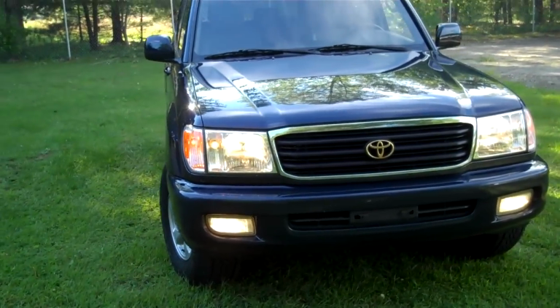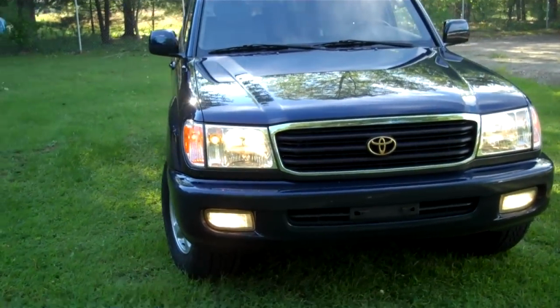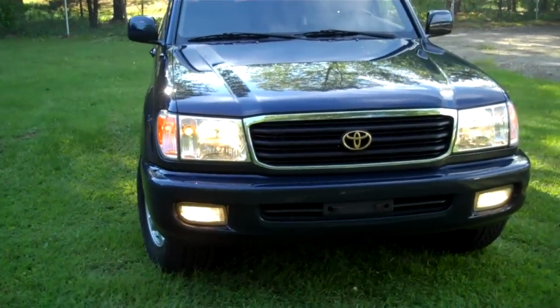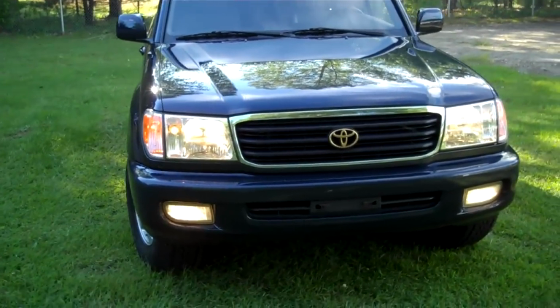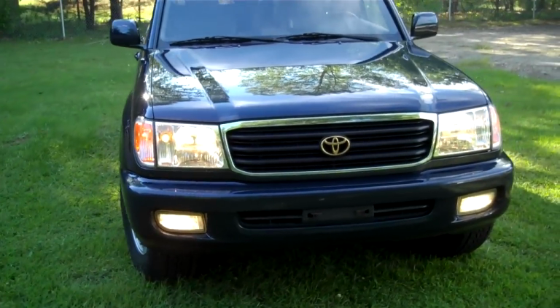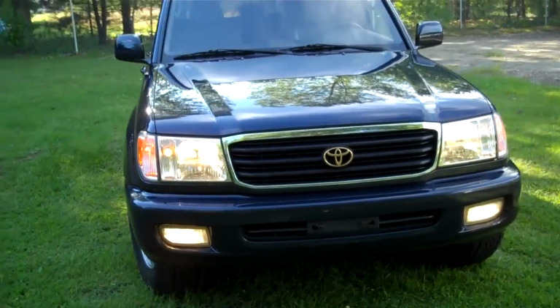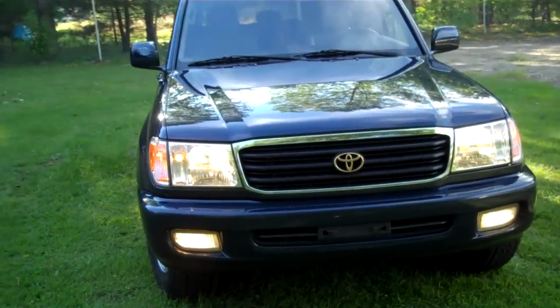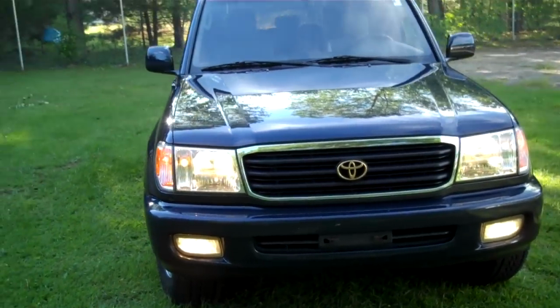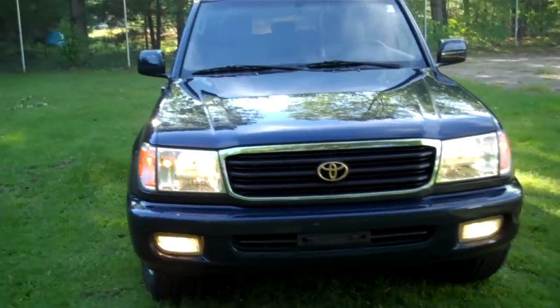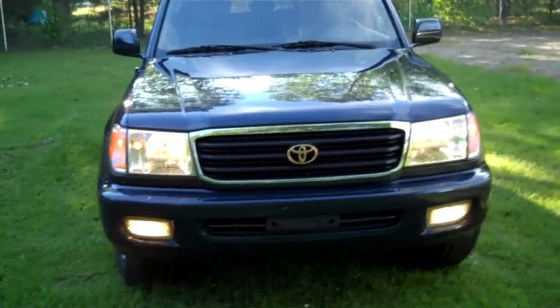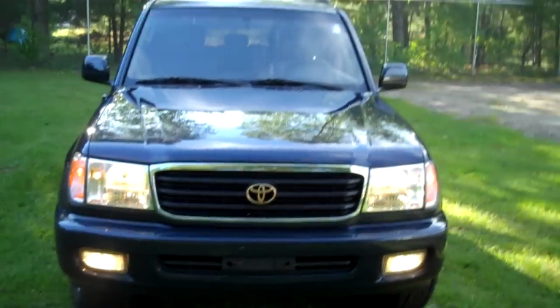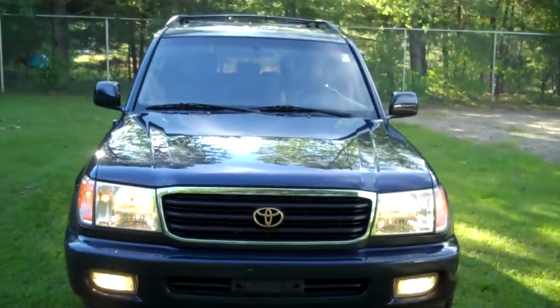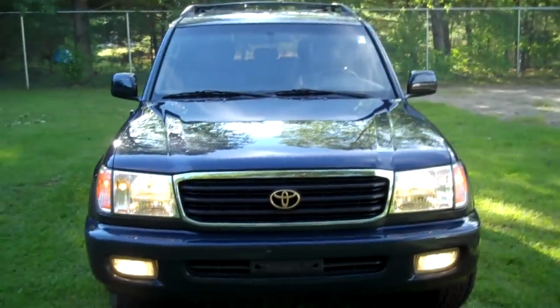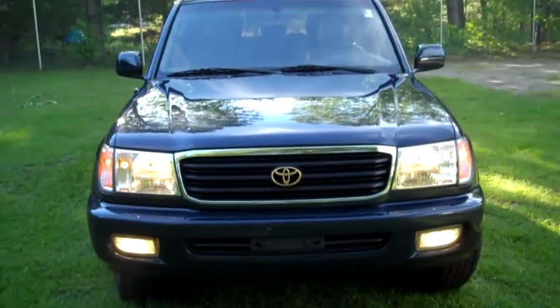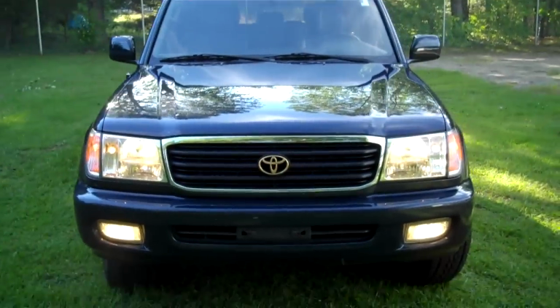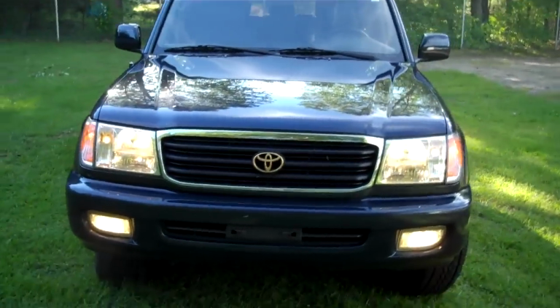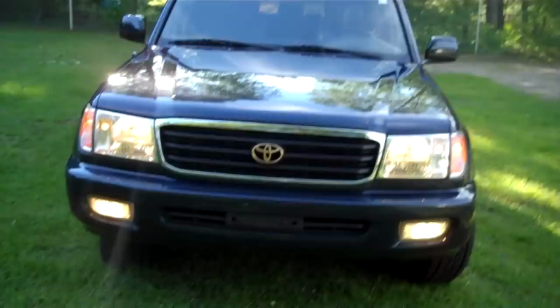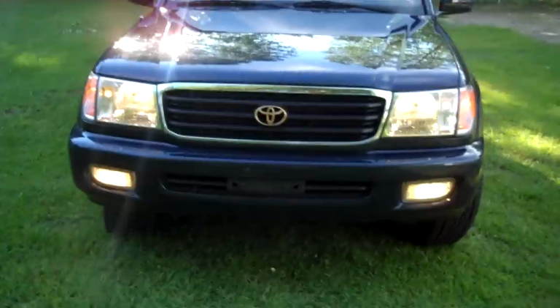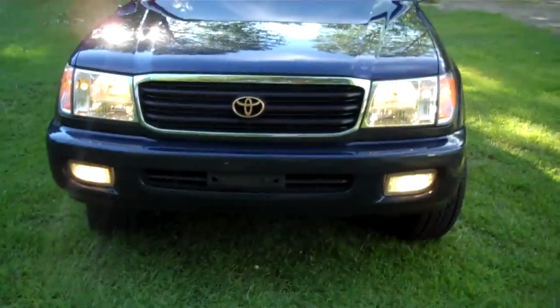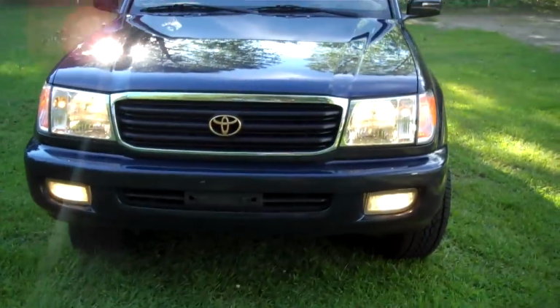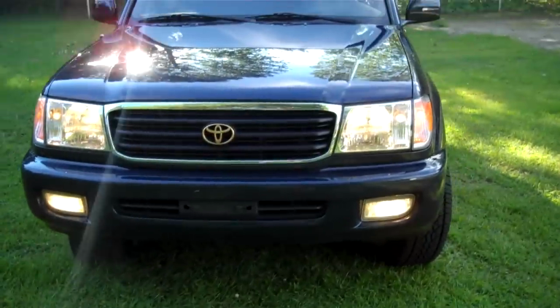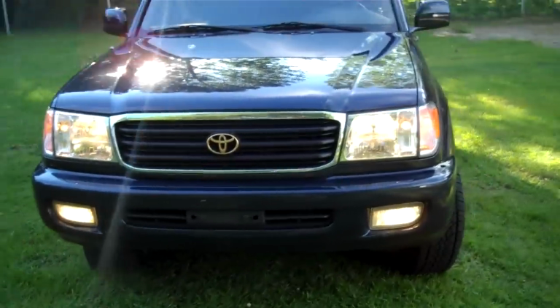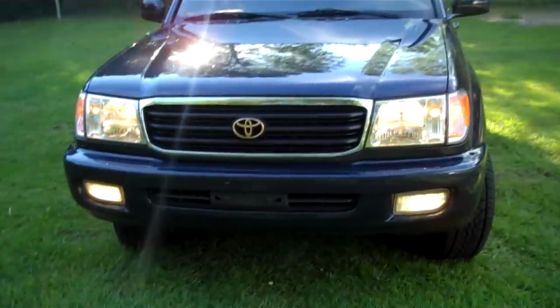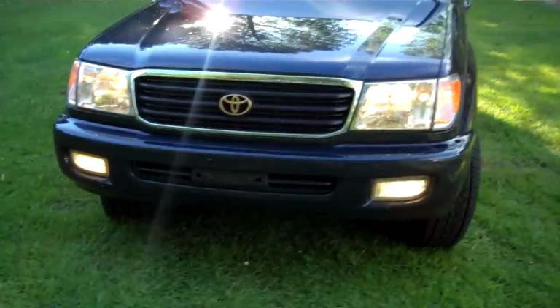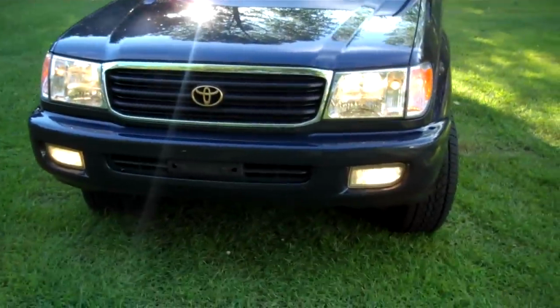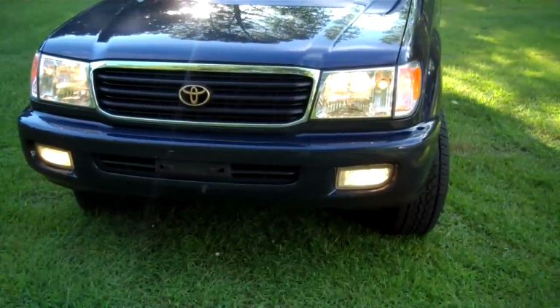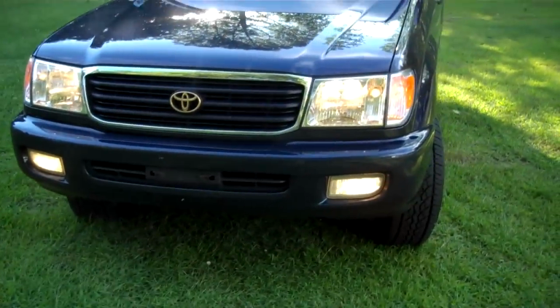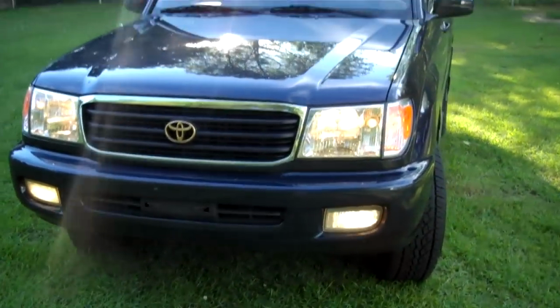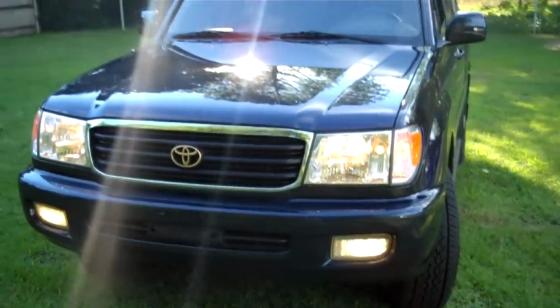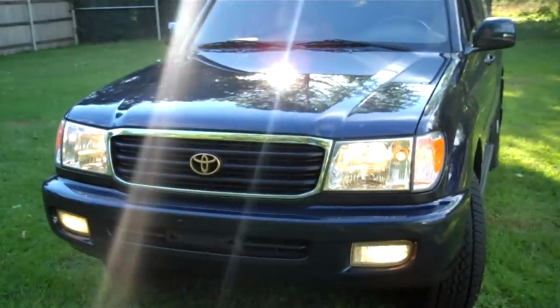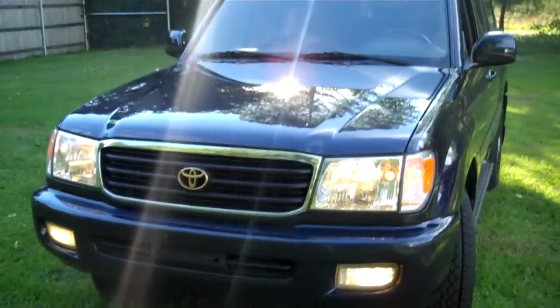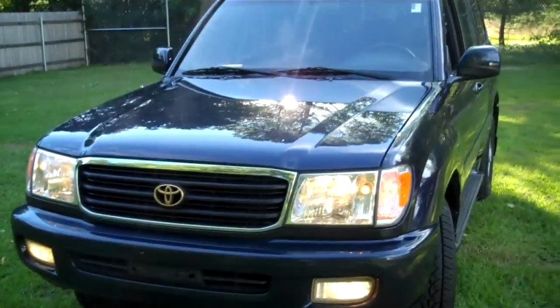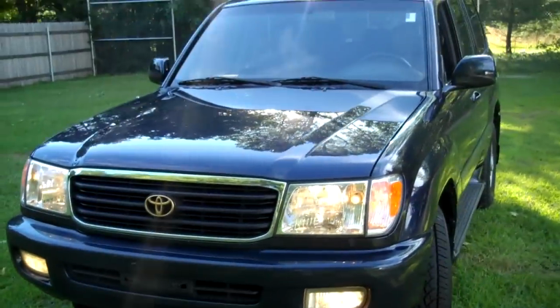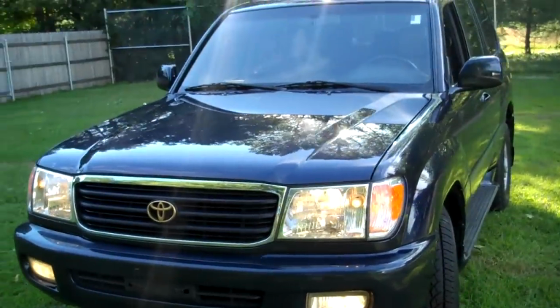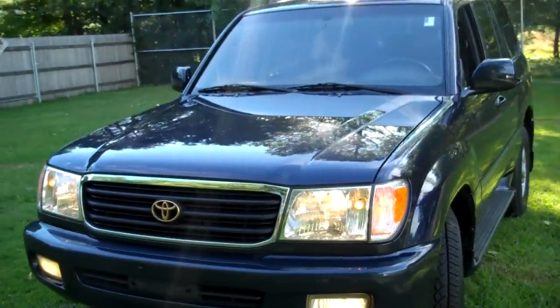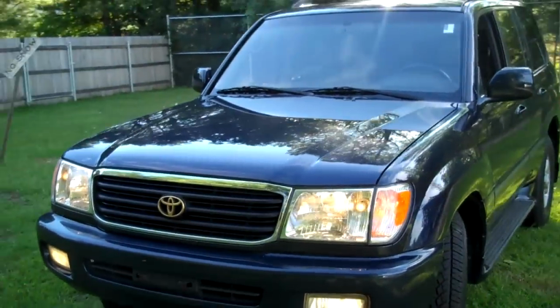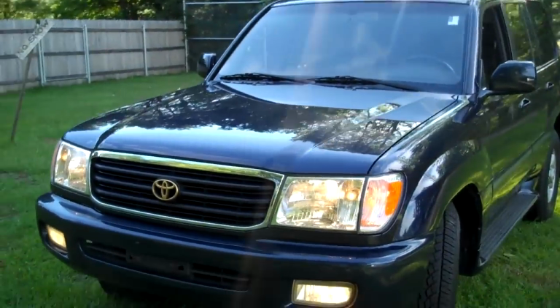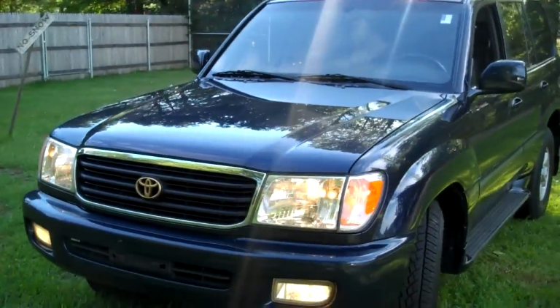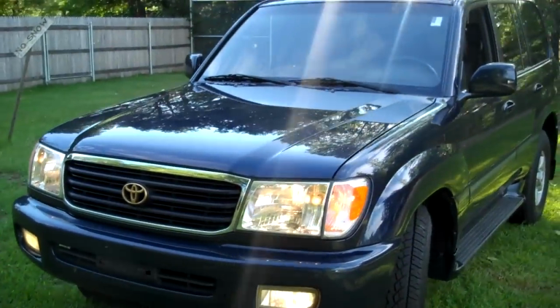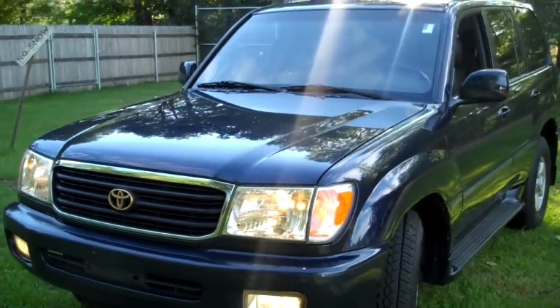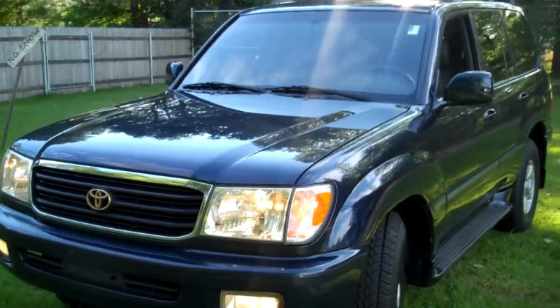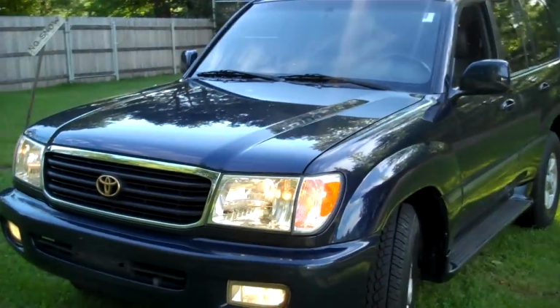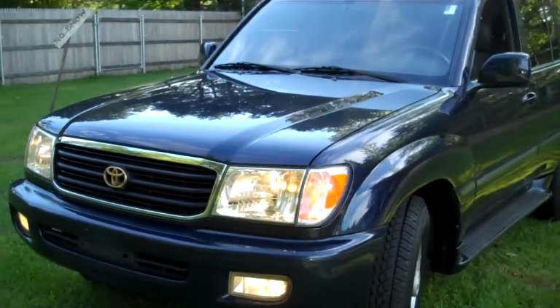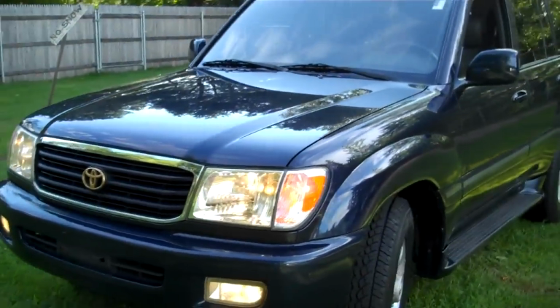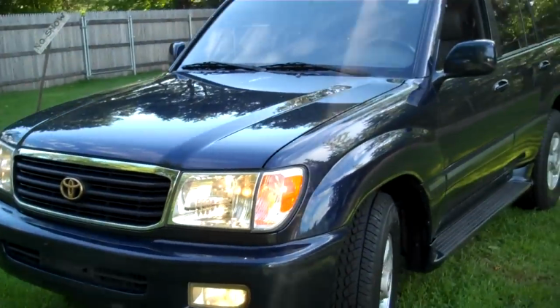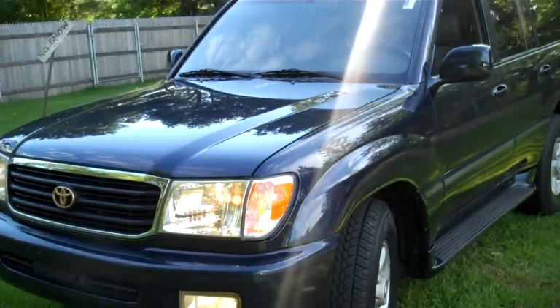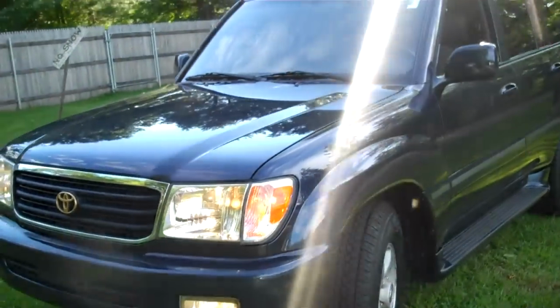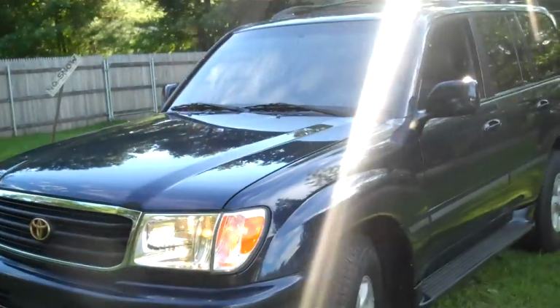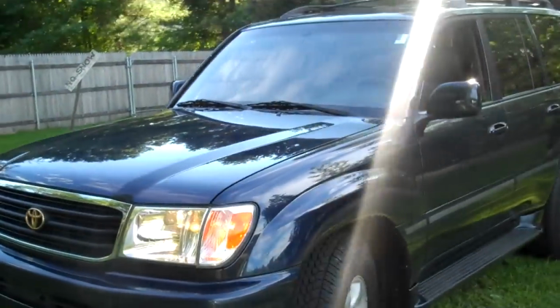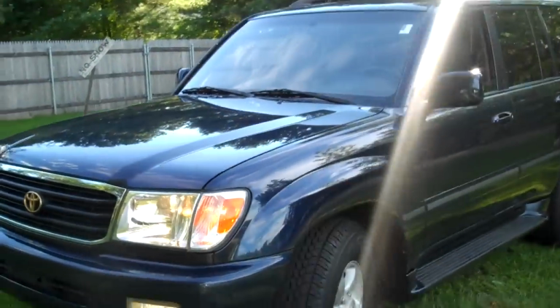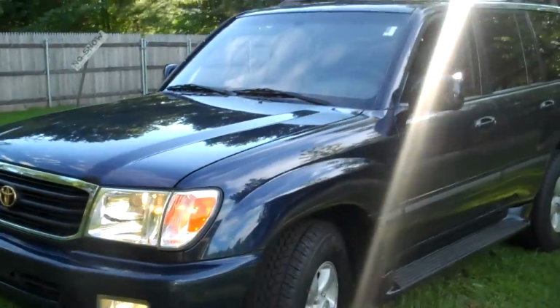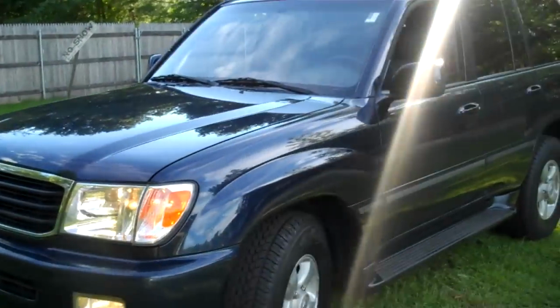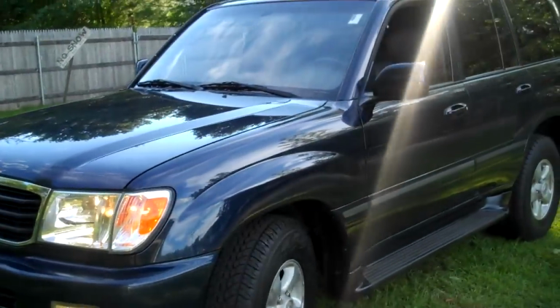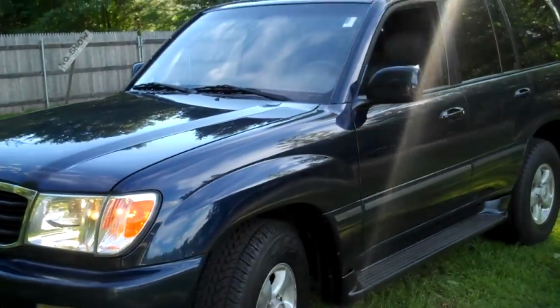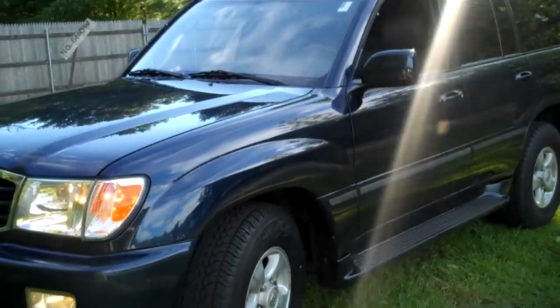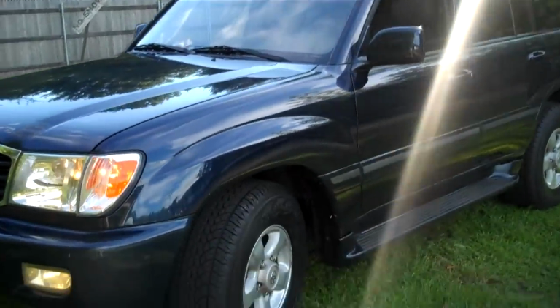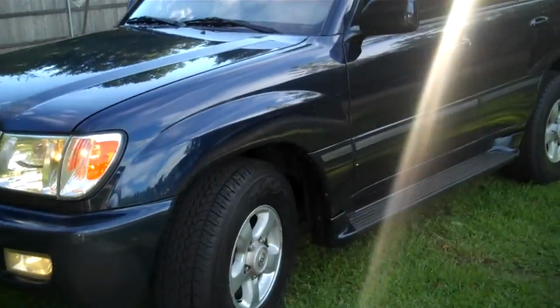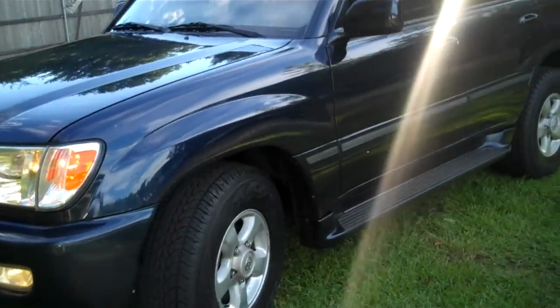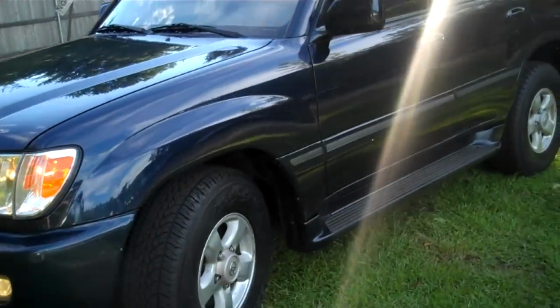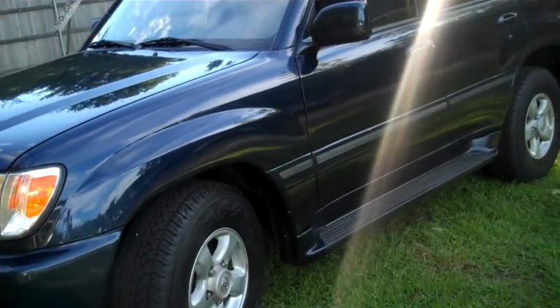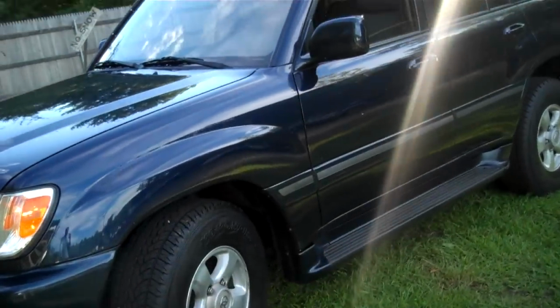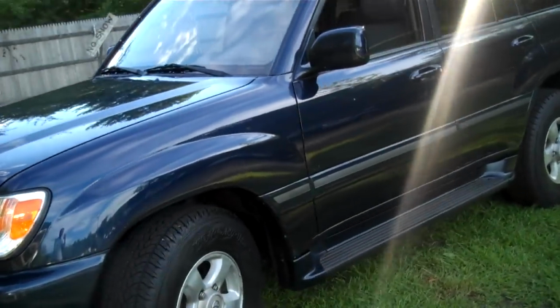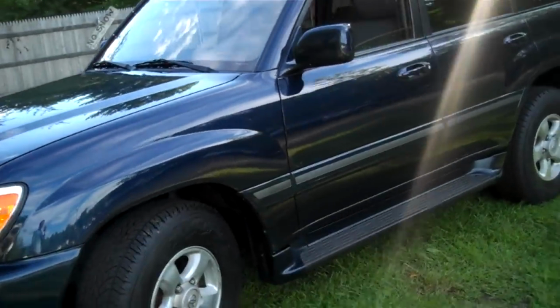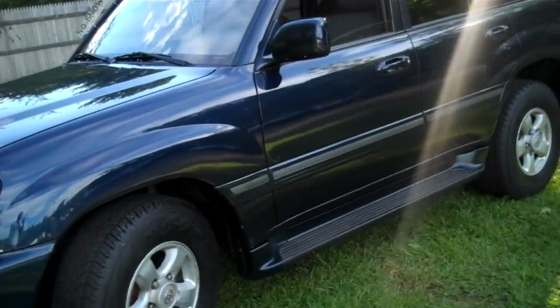Just over 117,000 miles. Blue in color. It's got brand new tires.